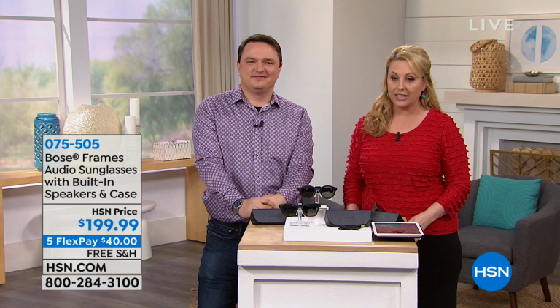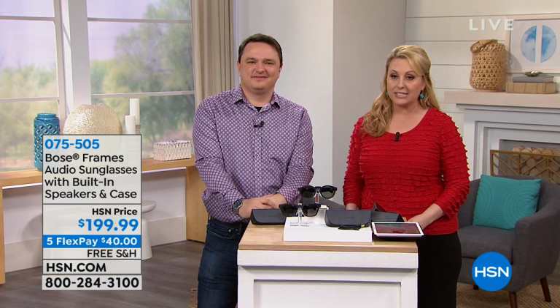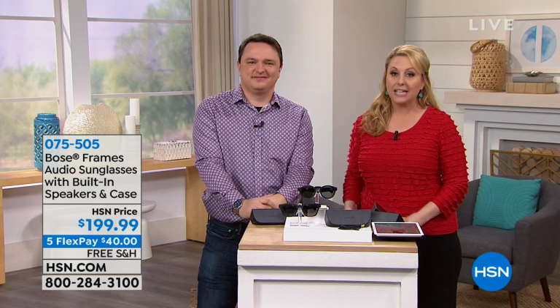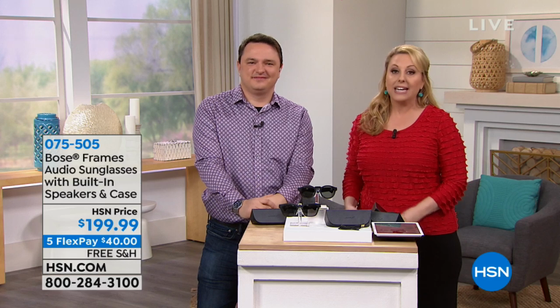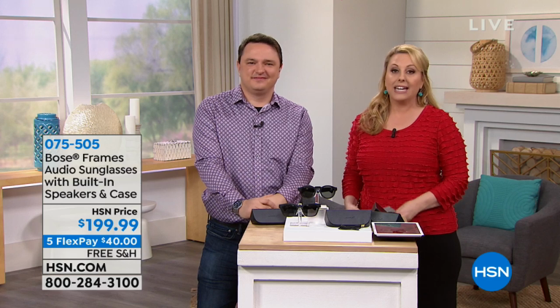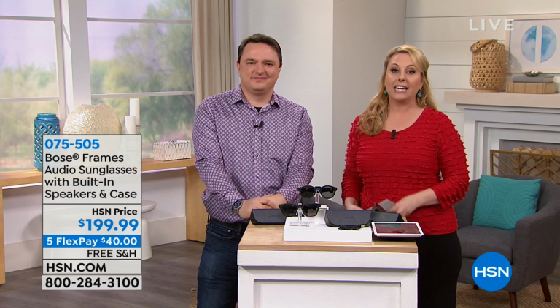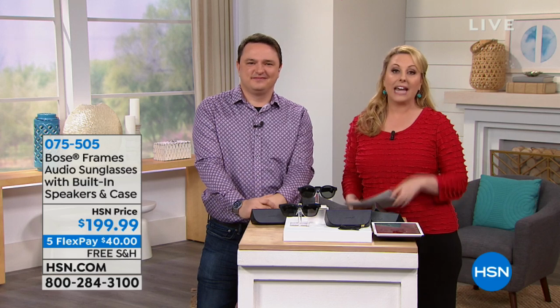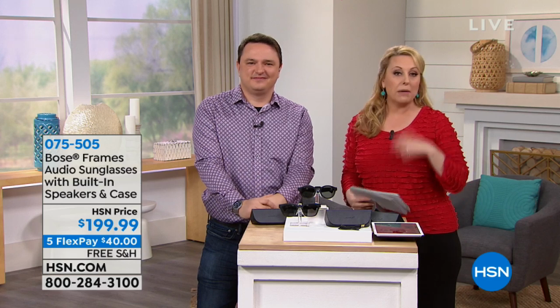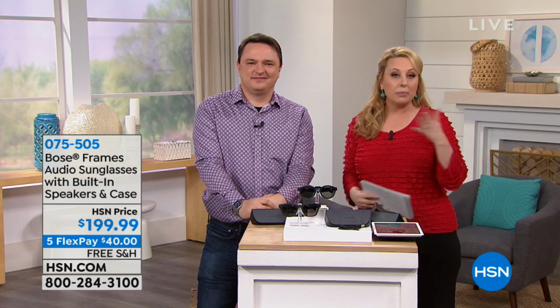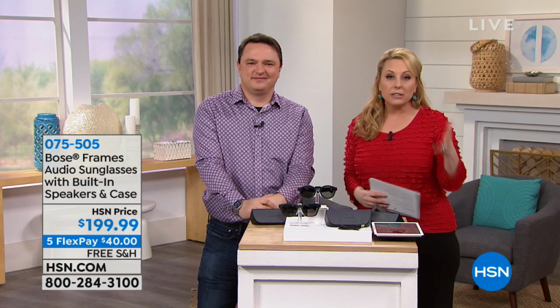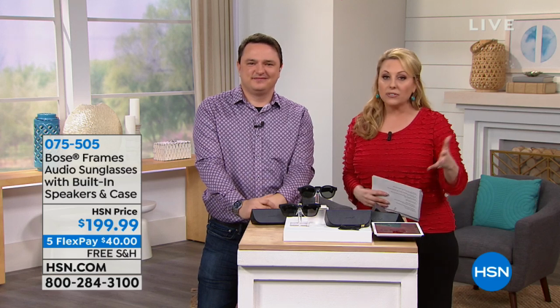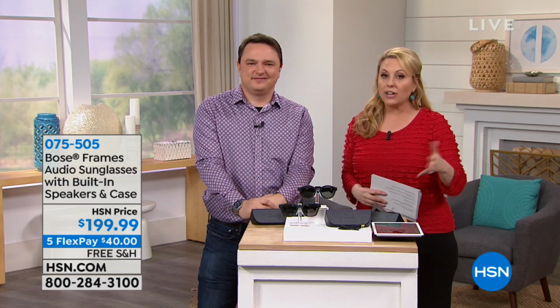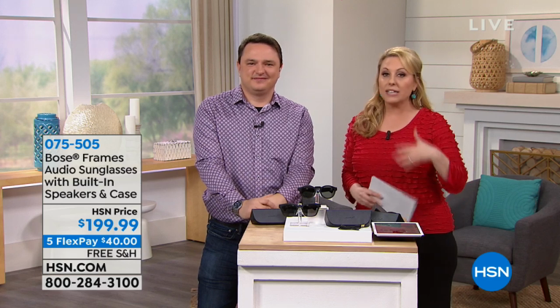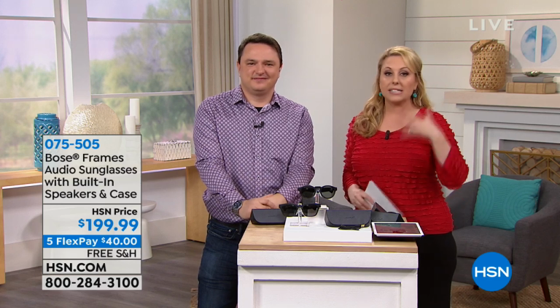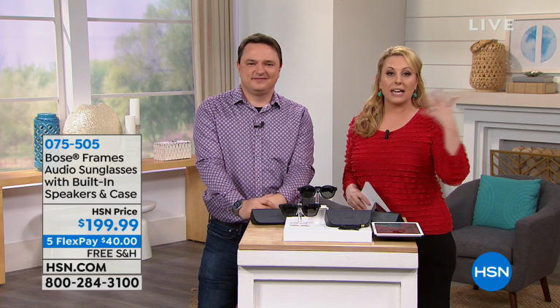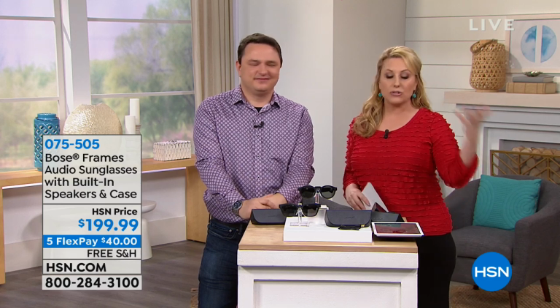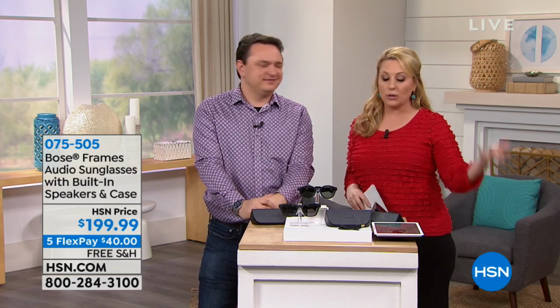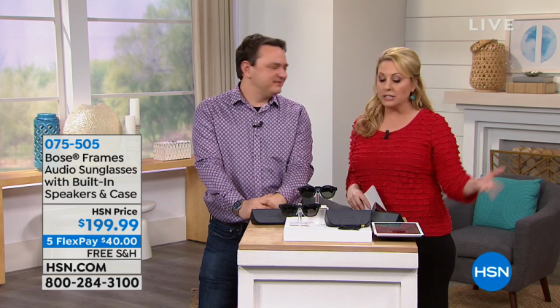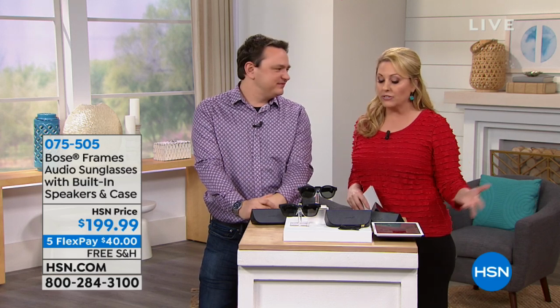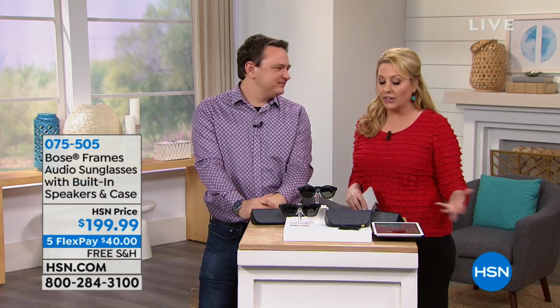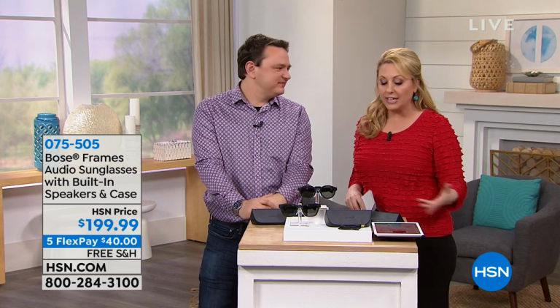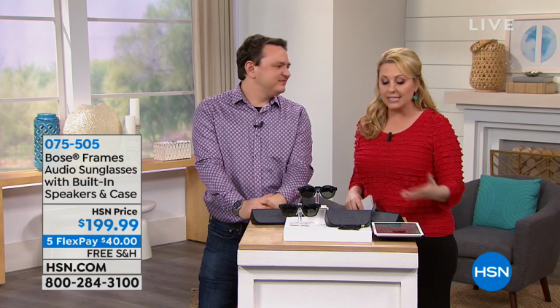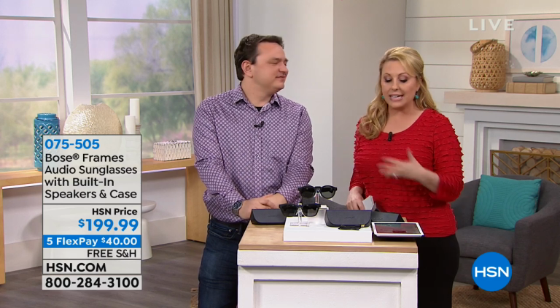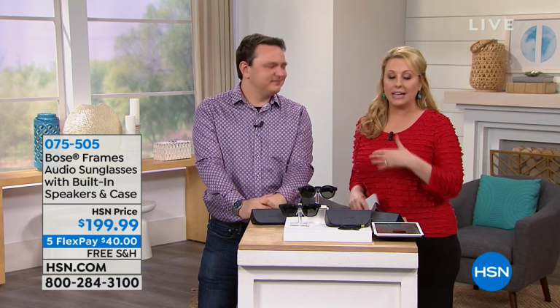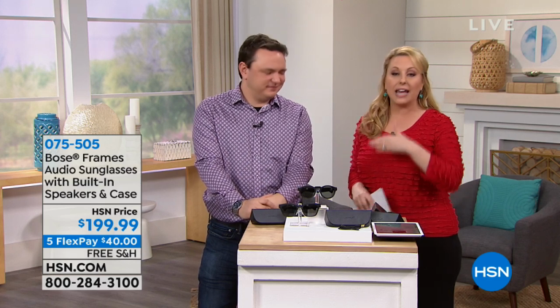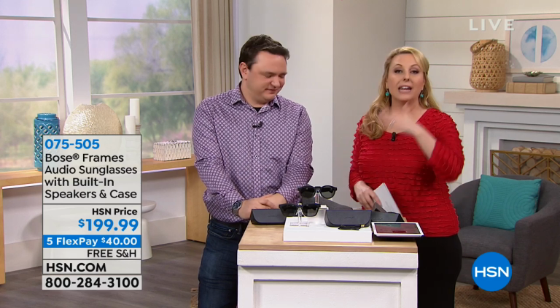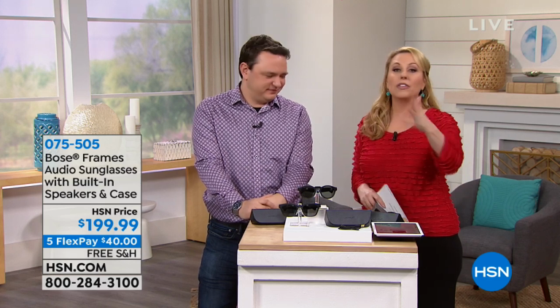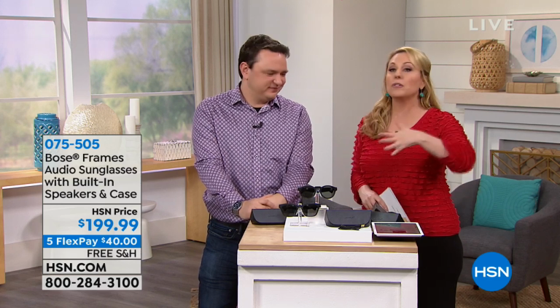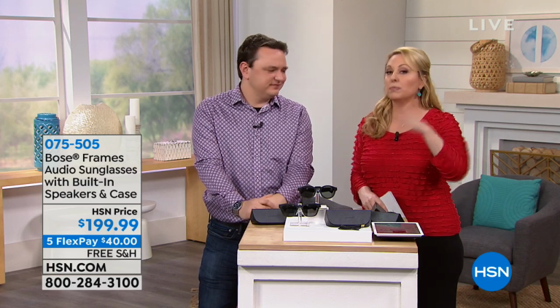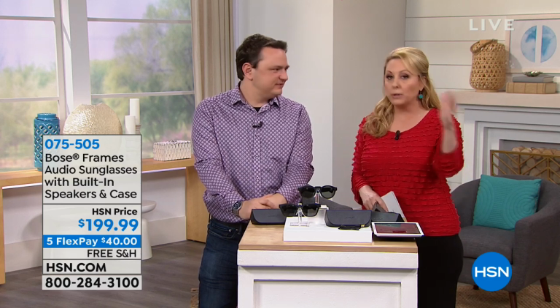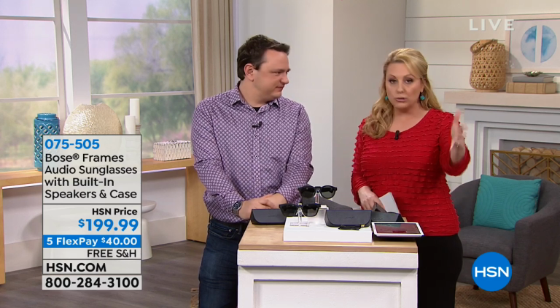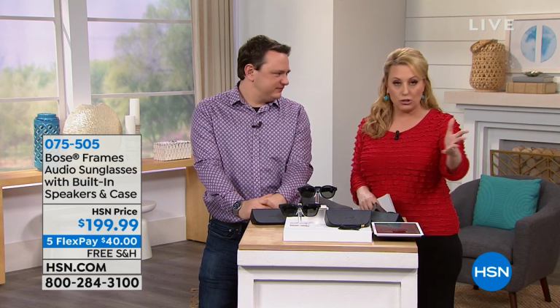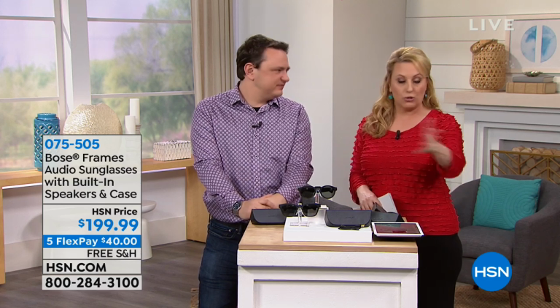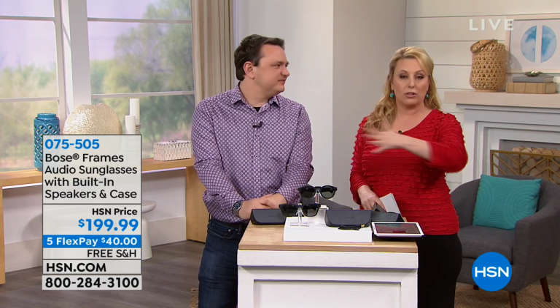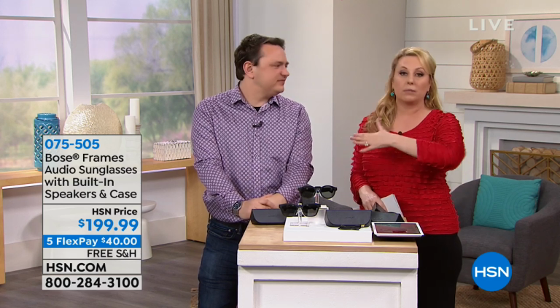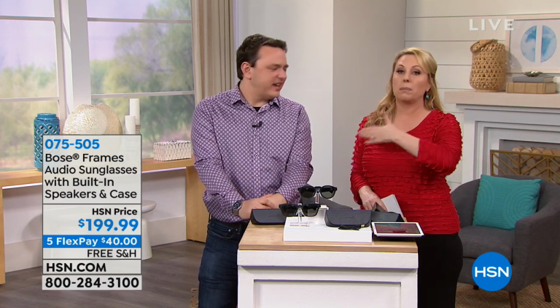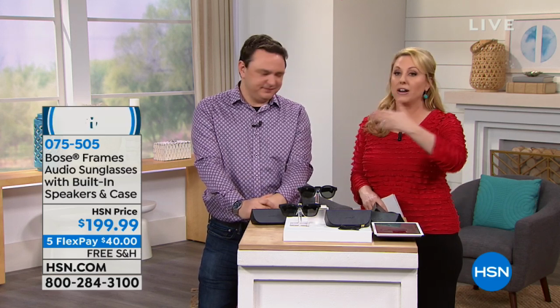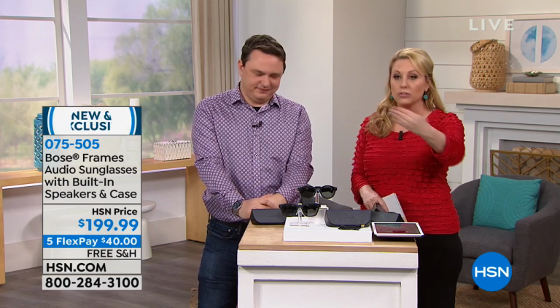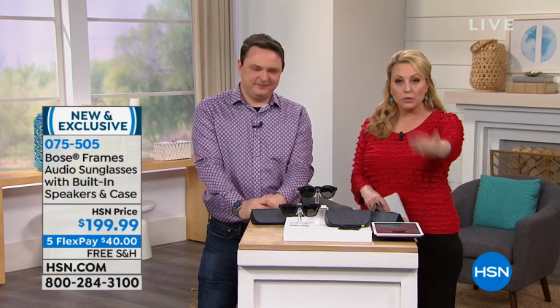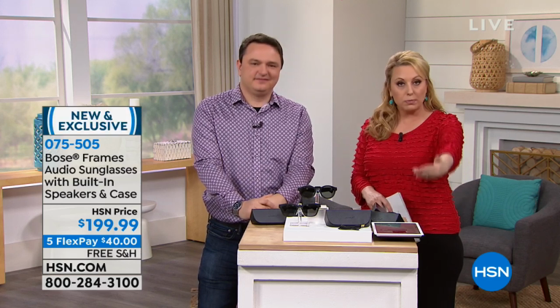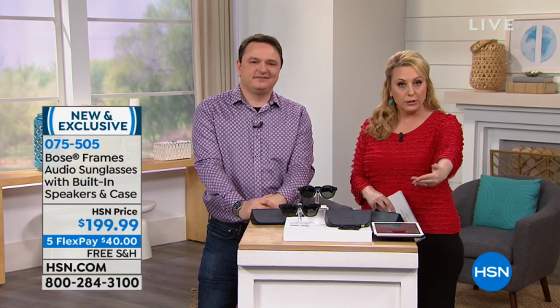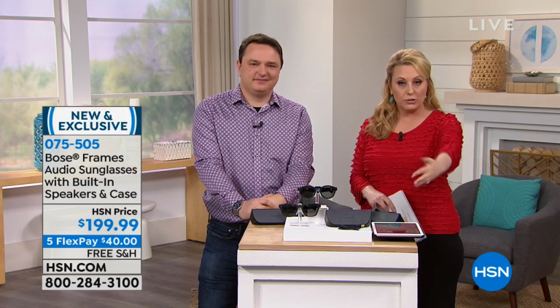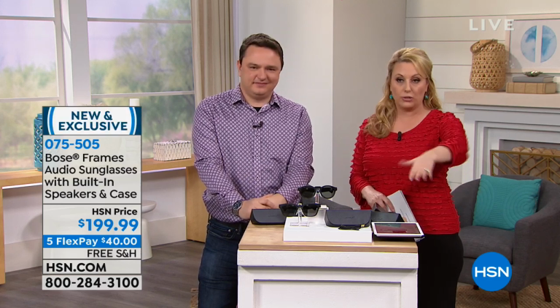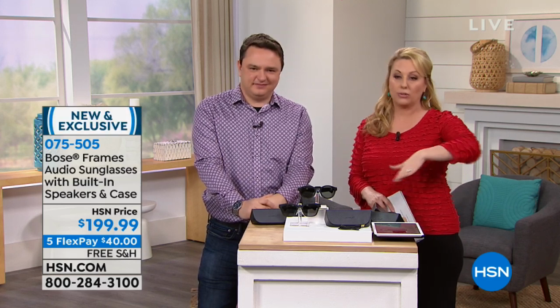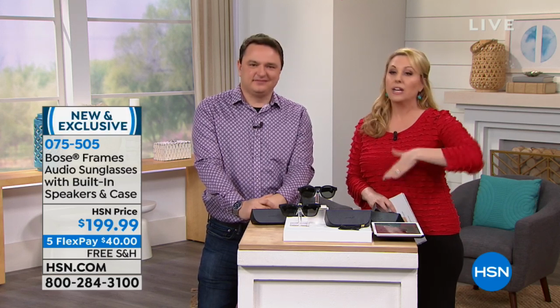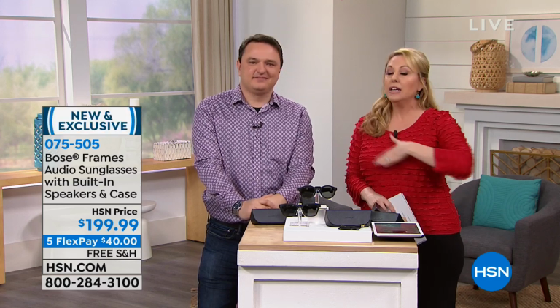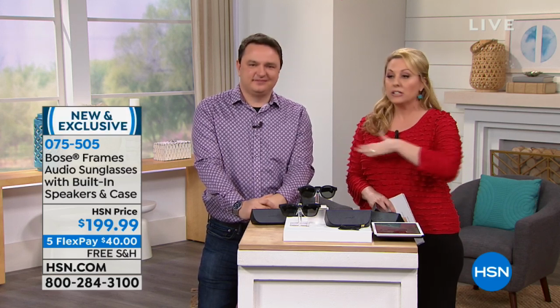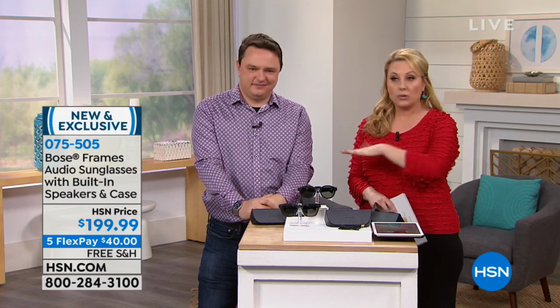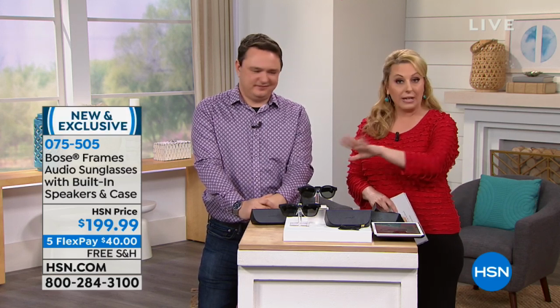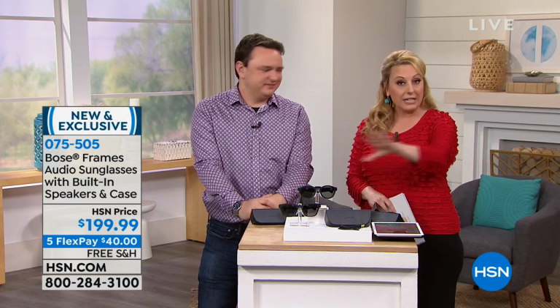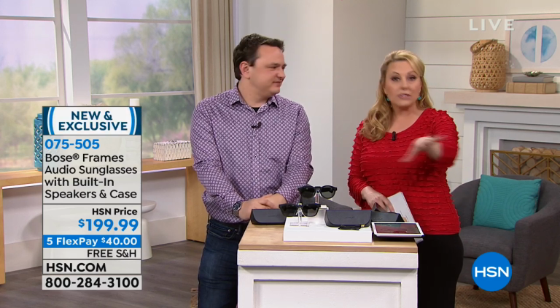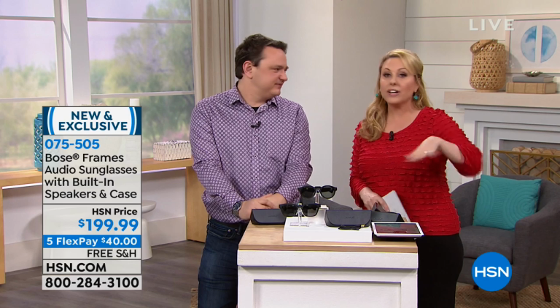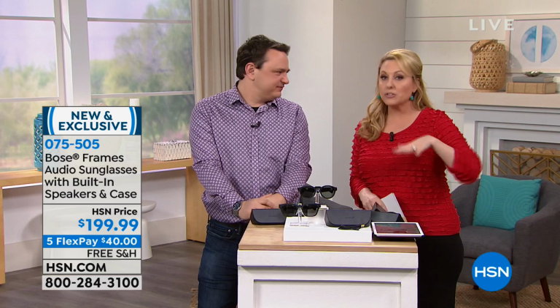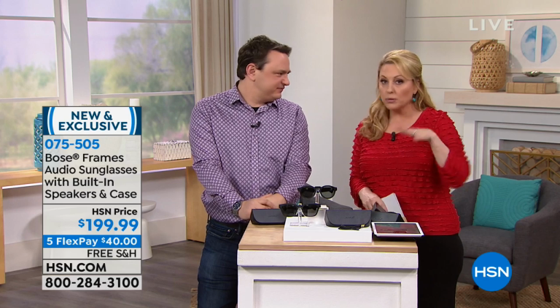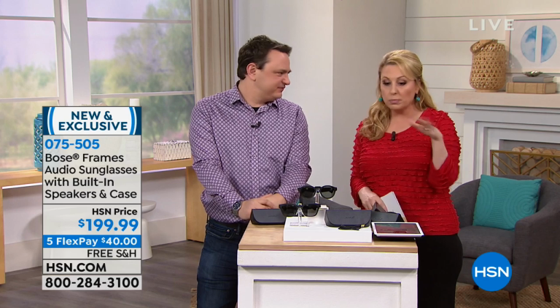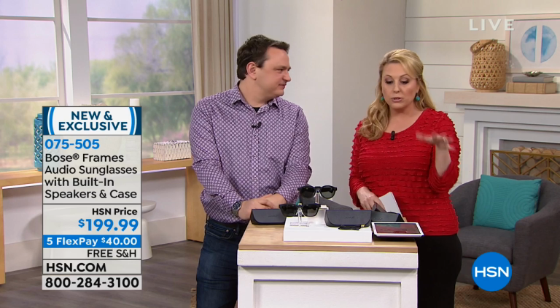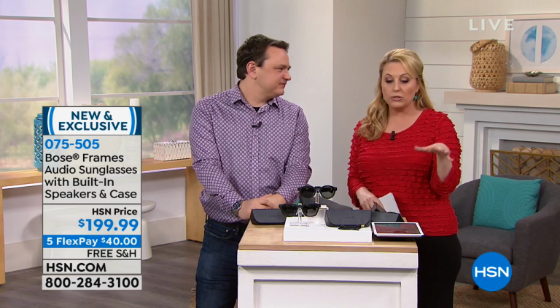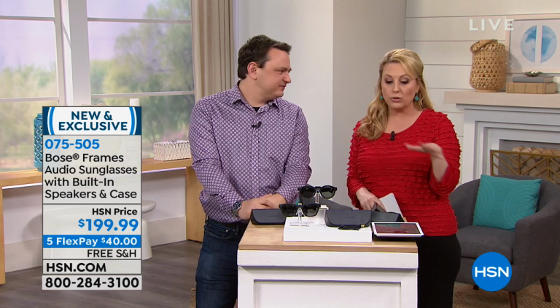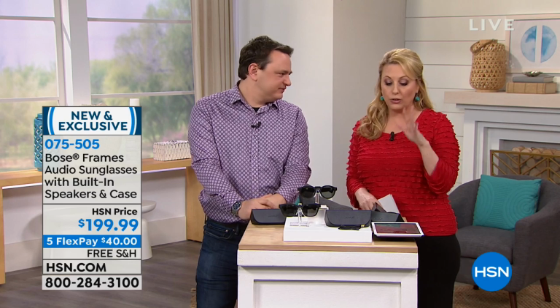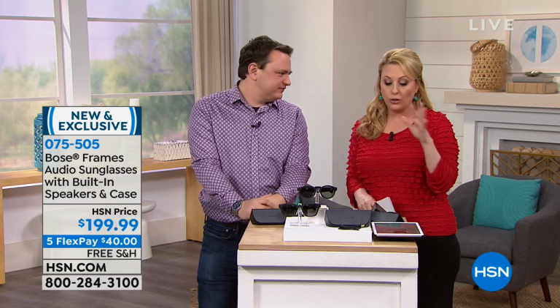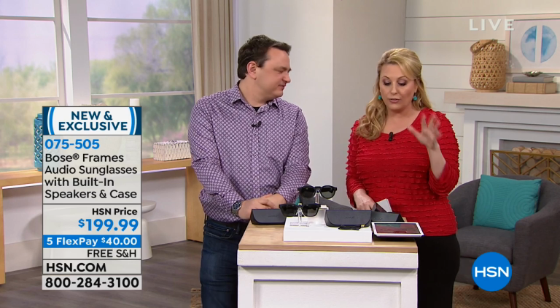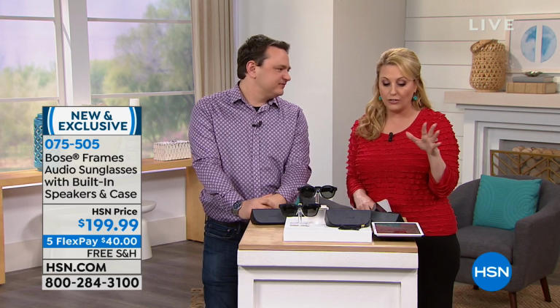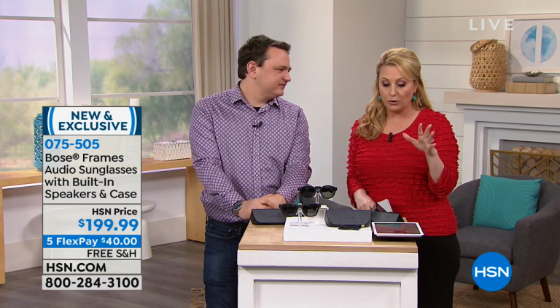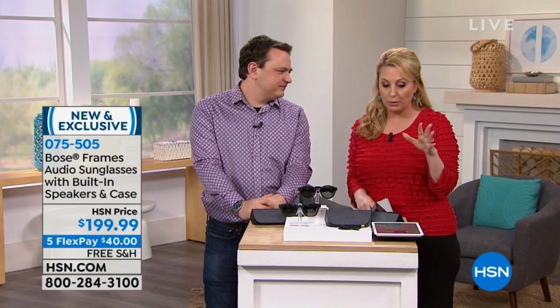An Apple device, Android device, anything with Bluetooth — it pairs with Bluetooth, so any device with Bluetooth you have no problems.